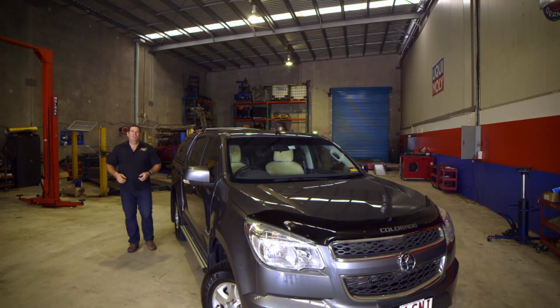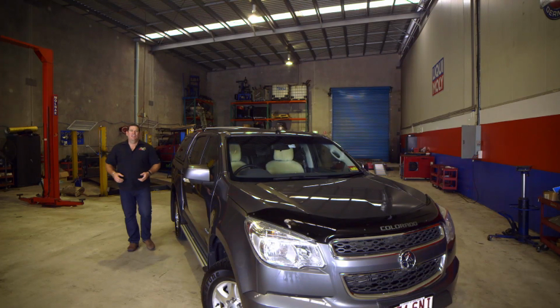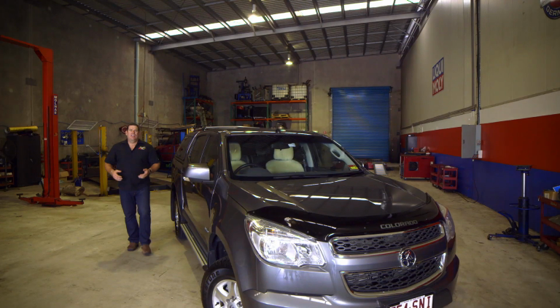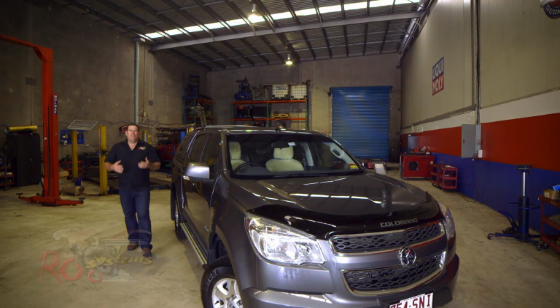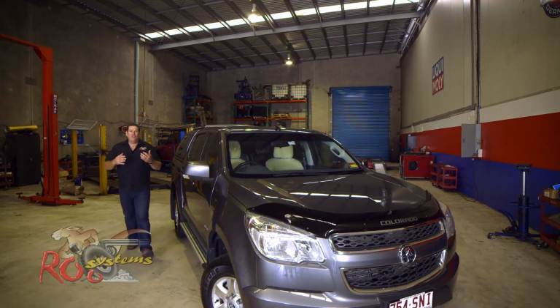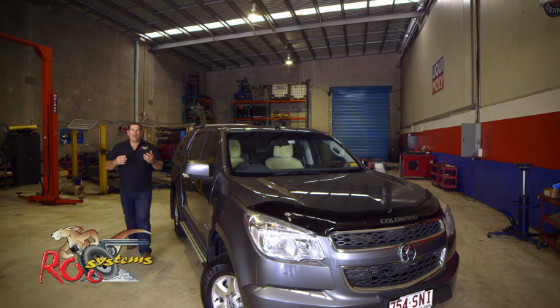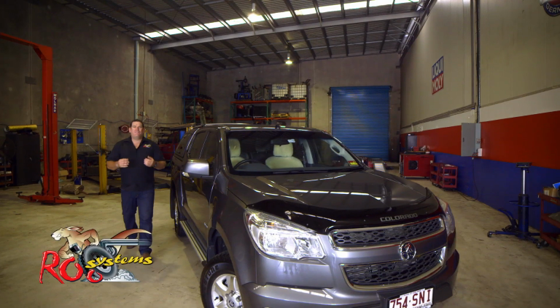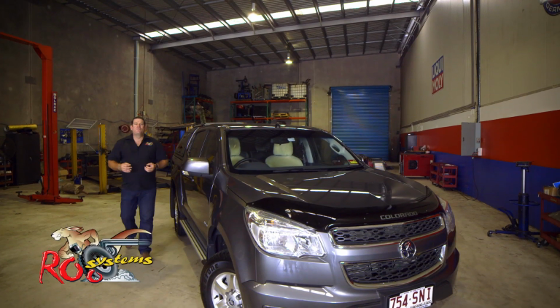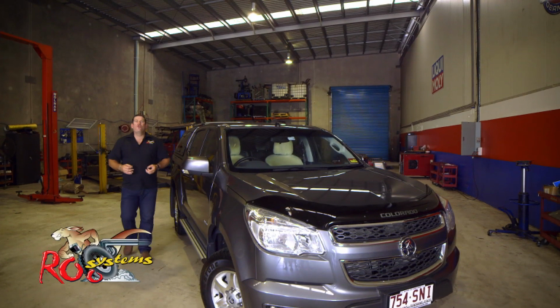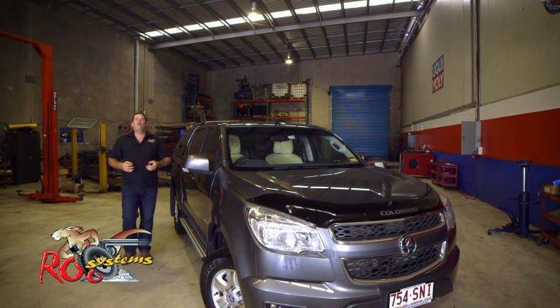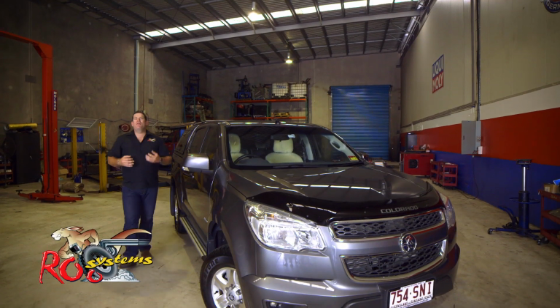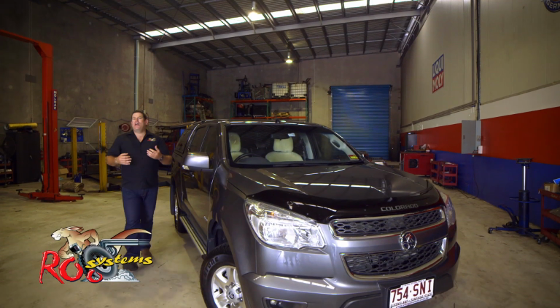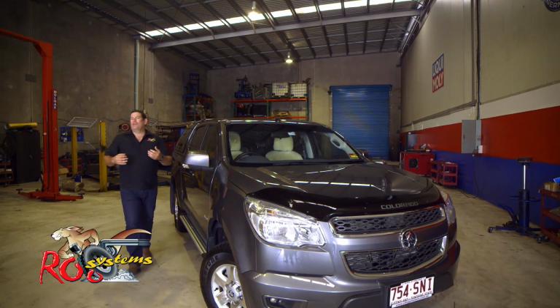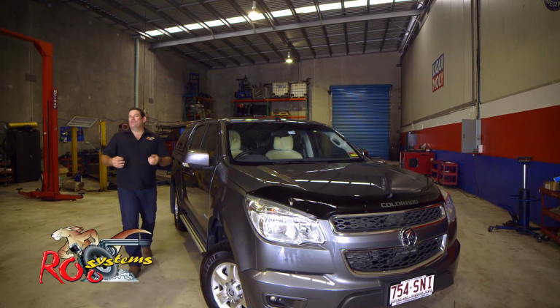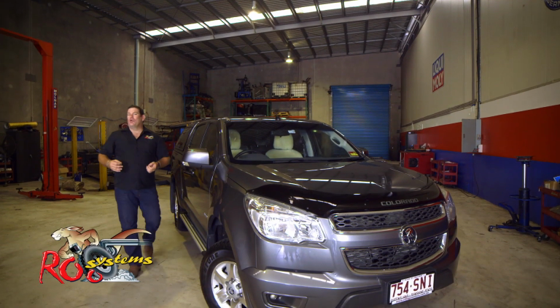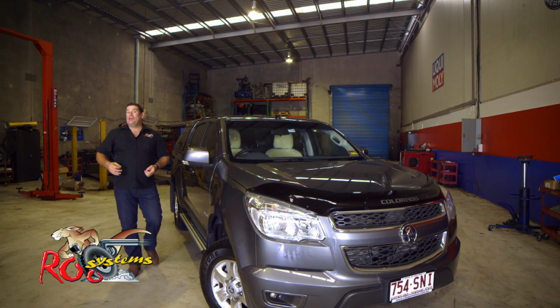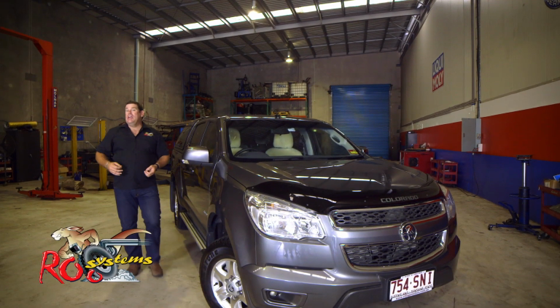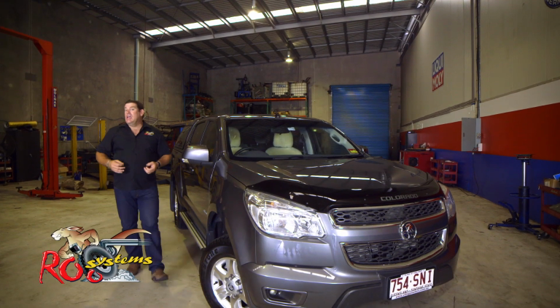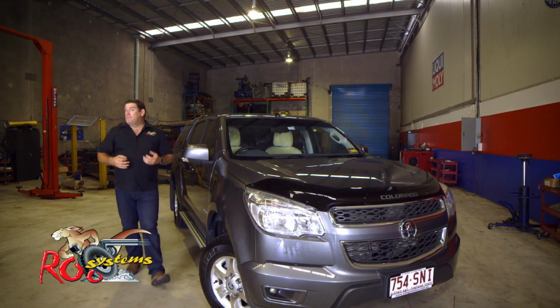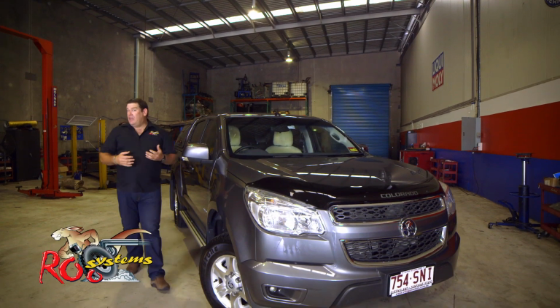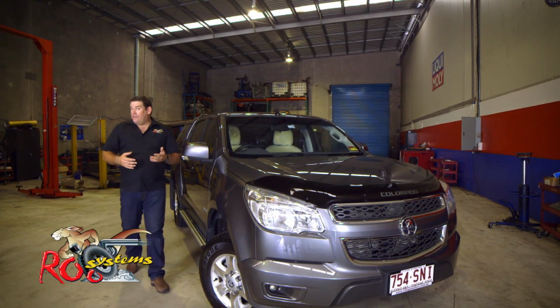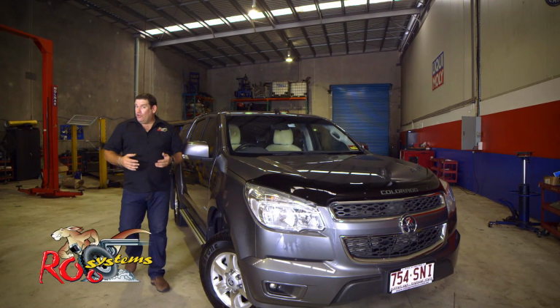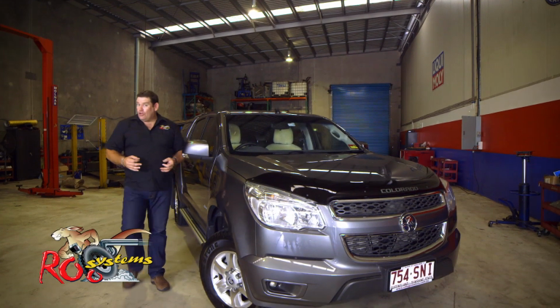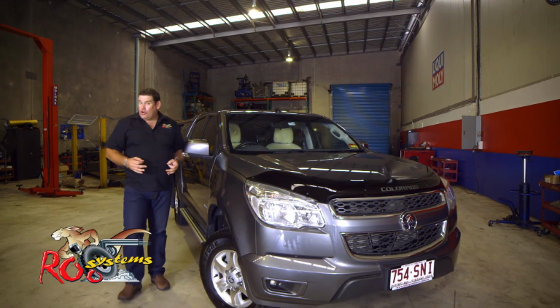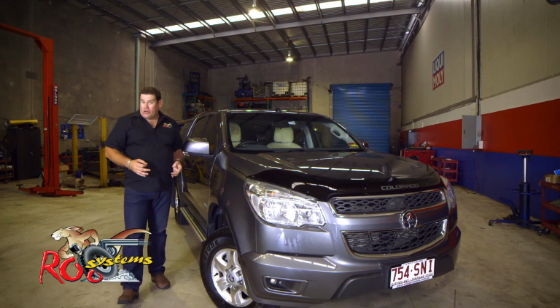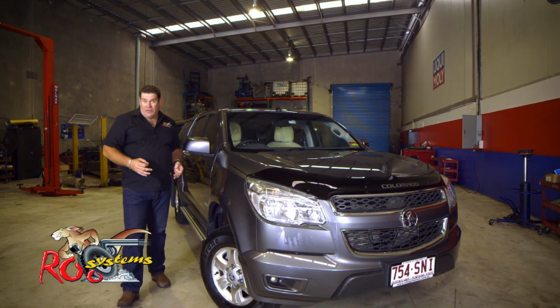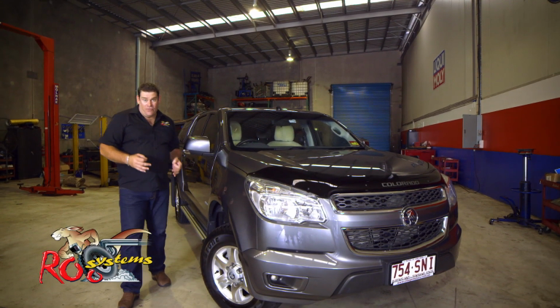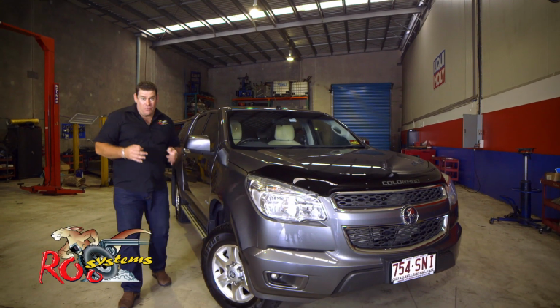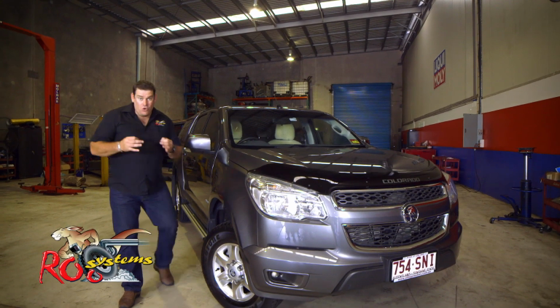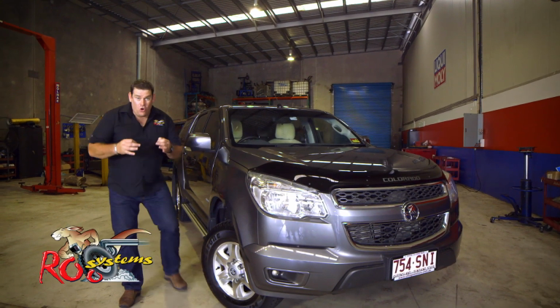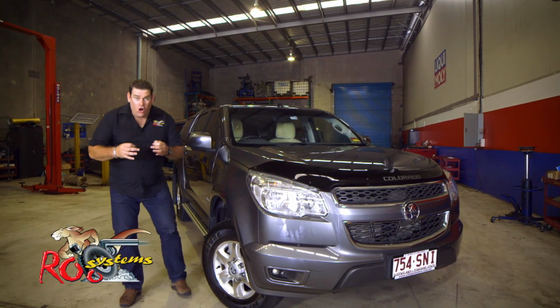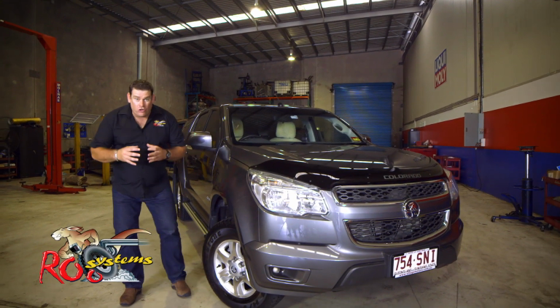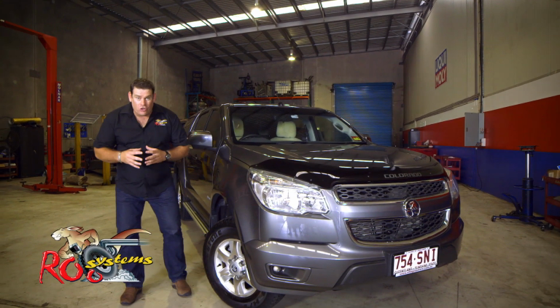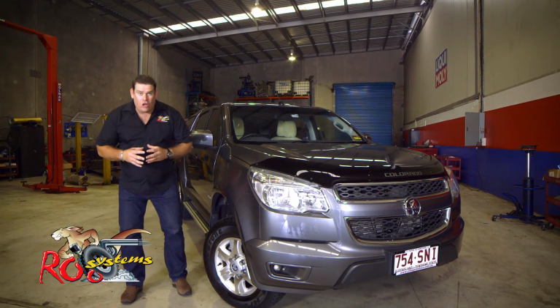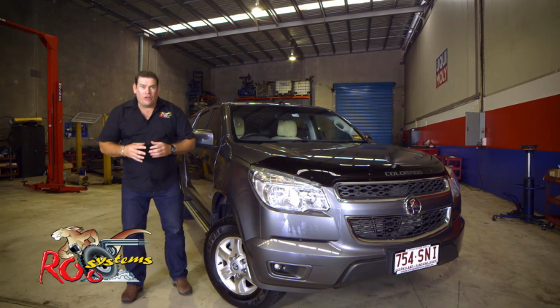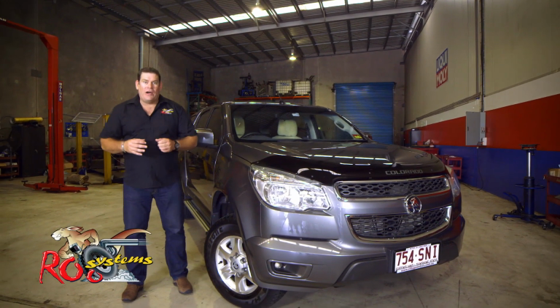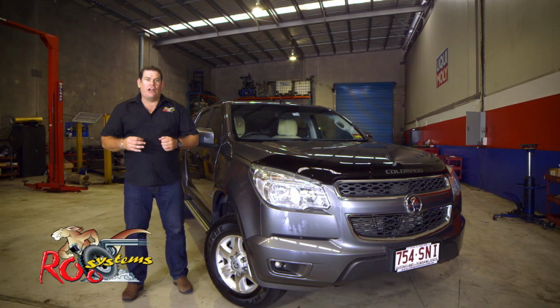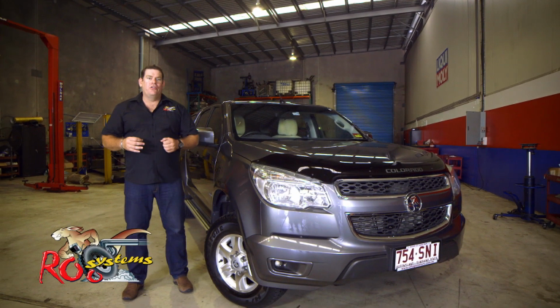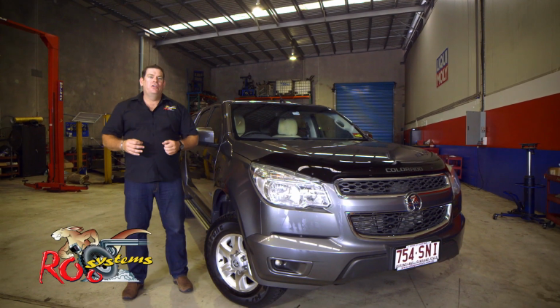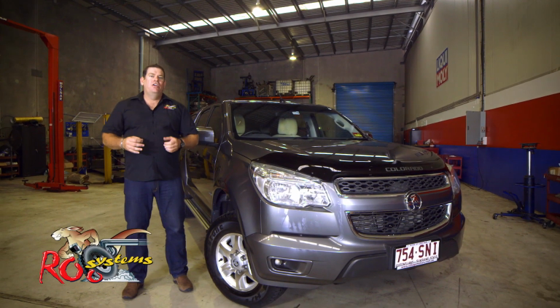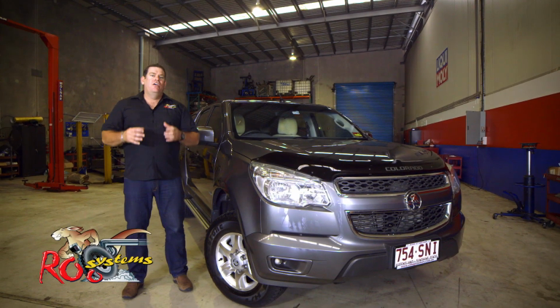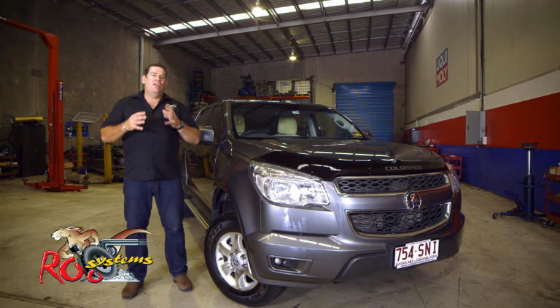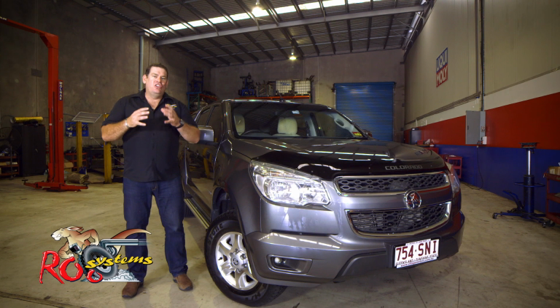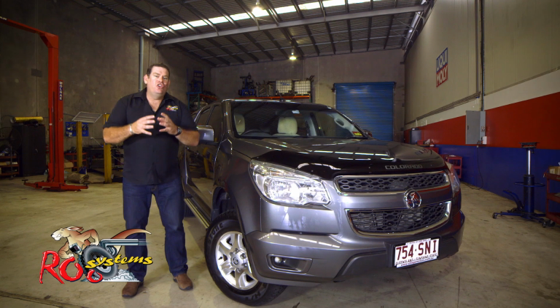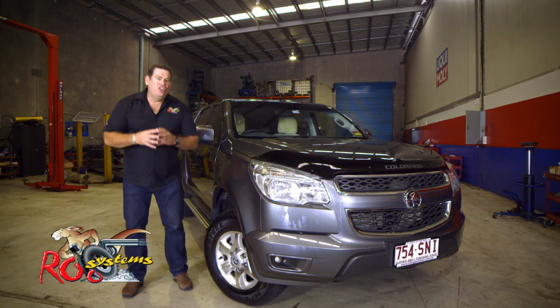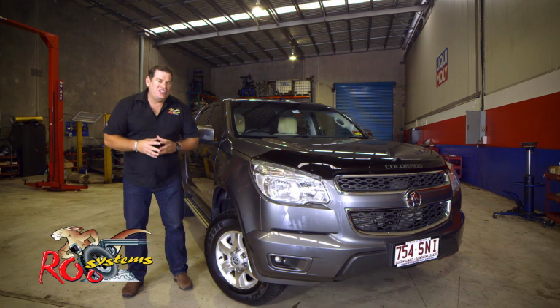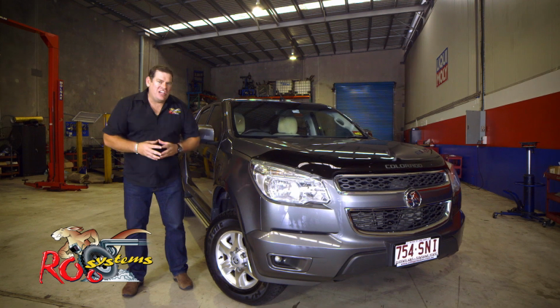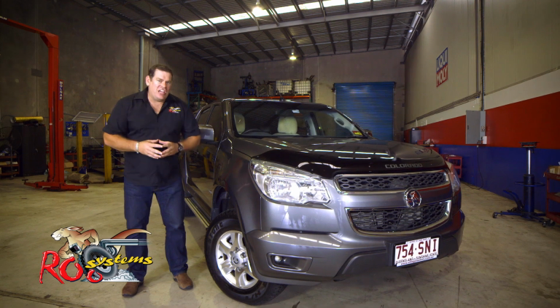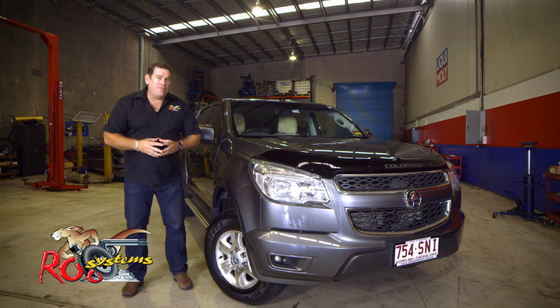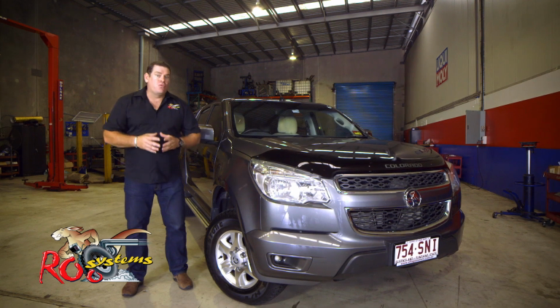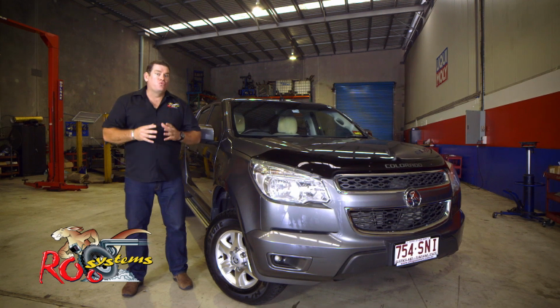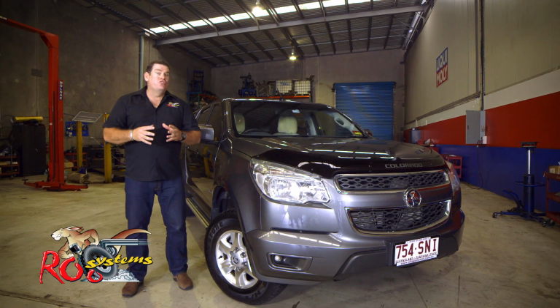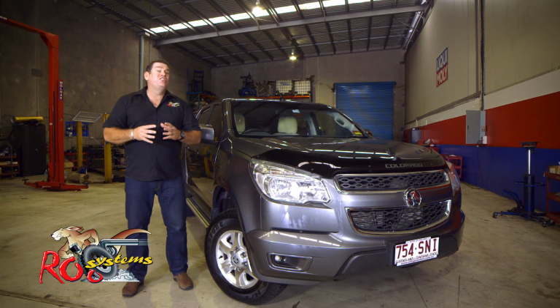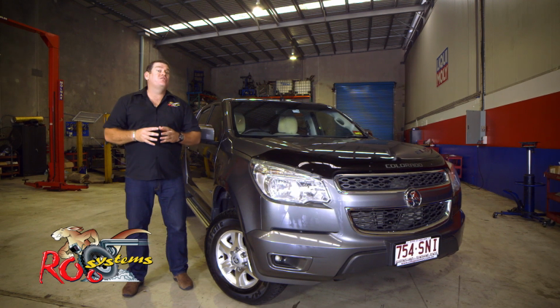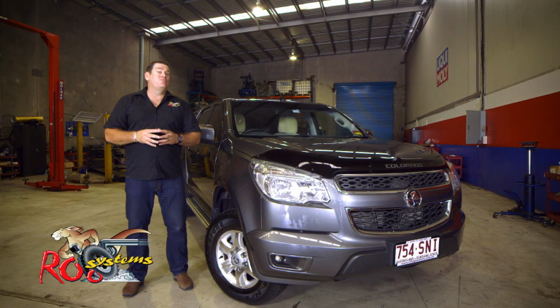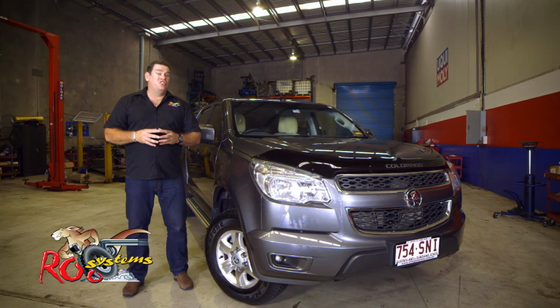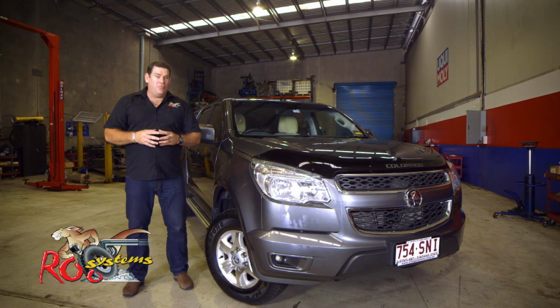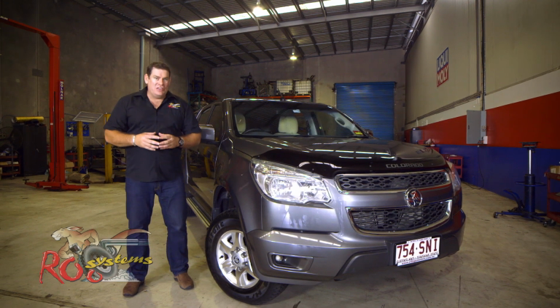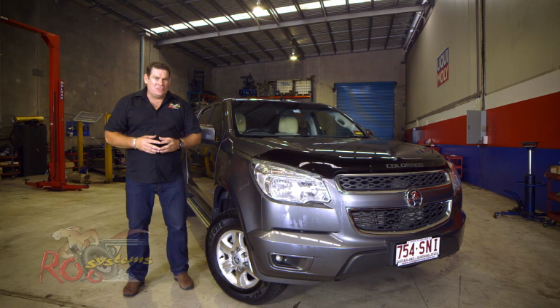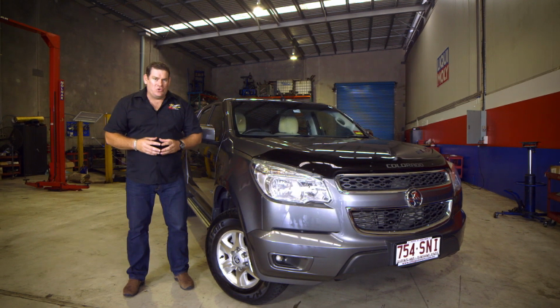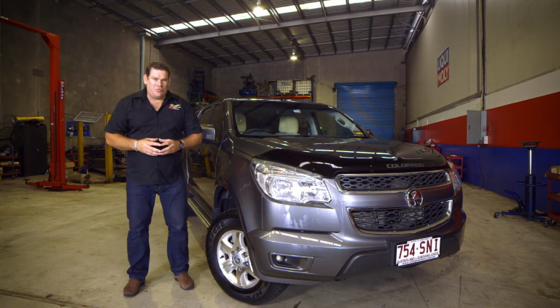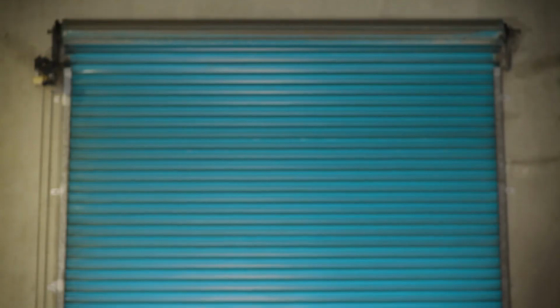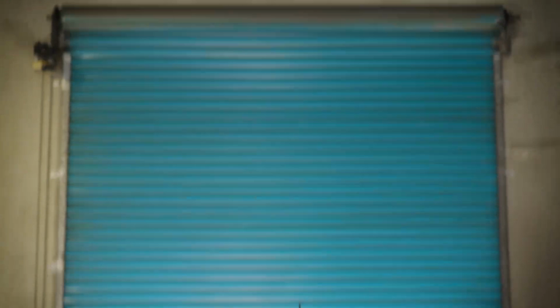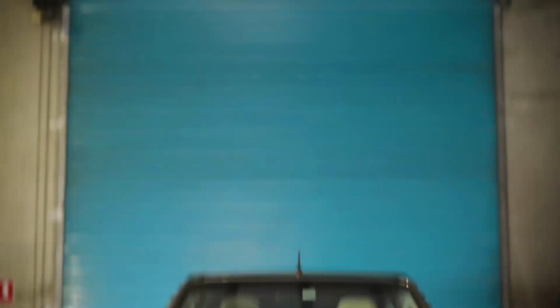If you're after more power and torque and better fuel economy from your Holden Colorado, then you need to check out the Rude Systems exhaust package.